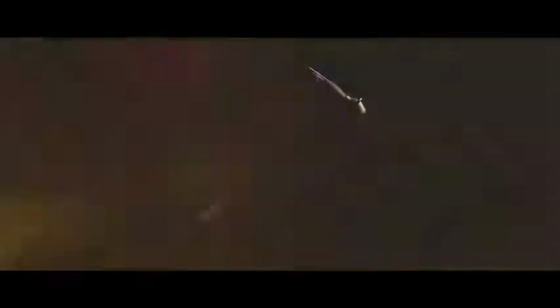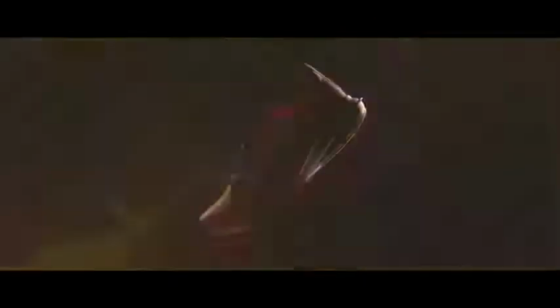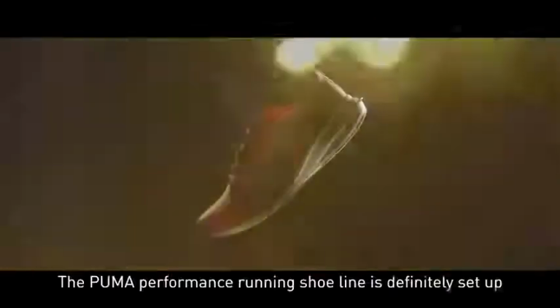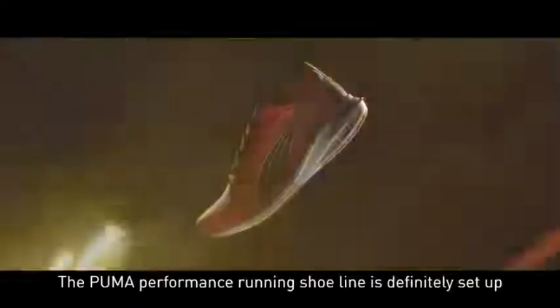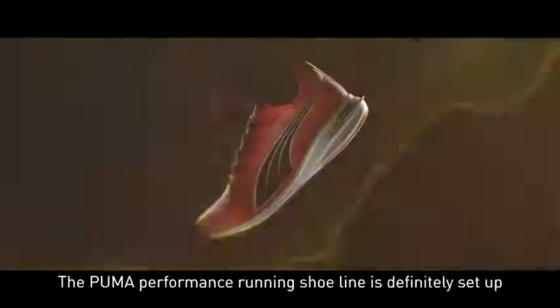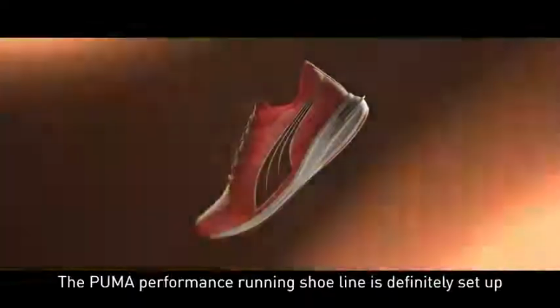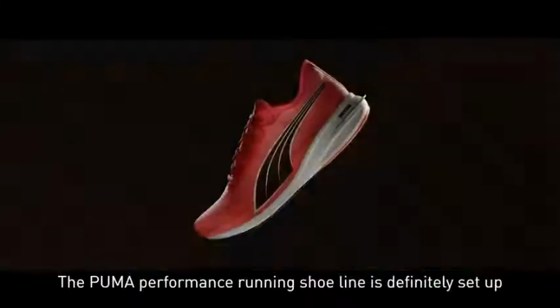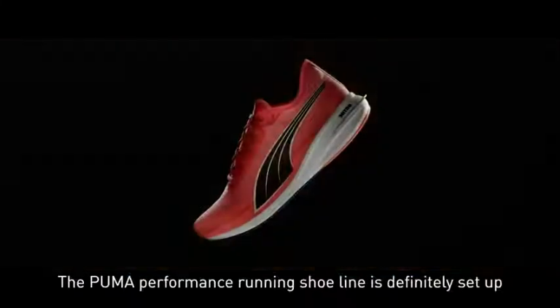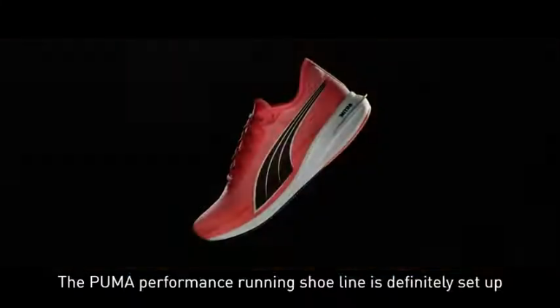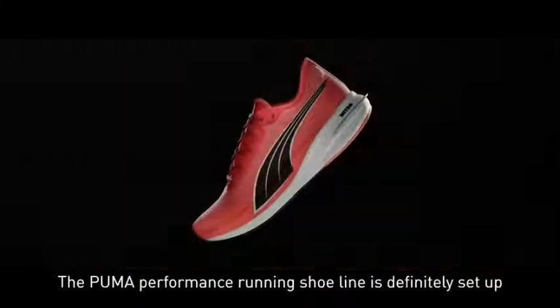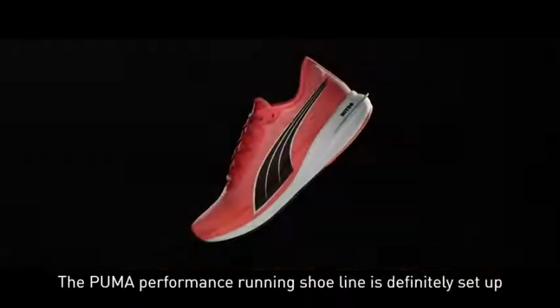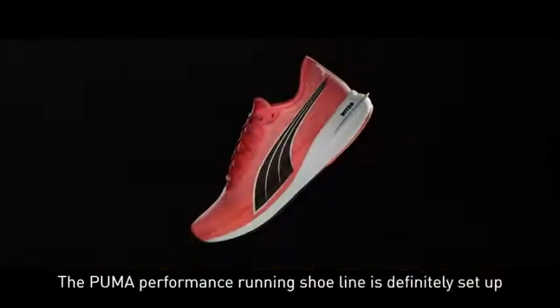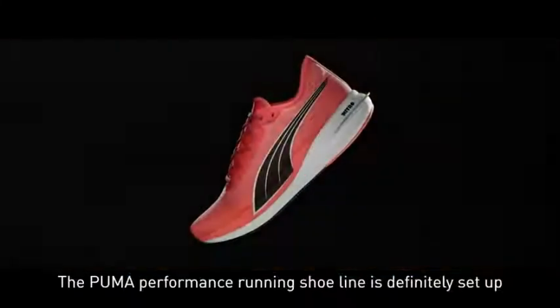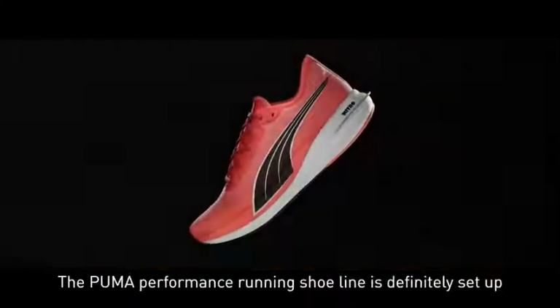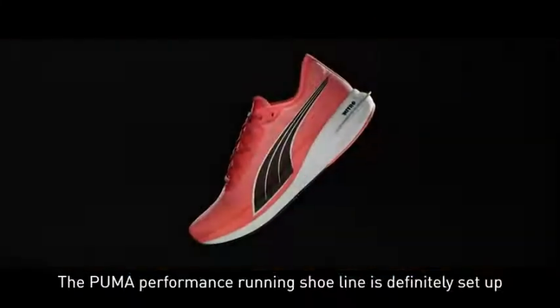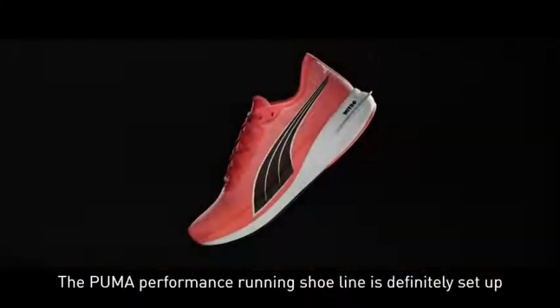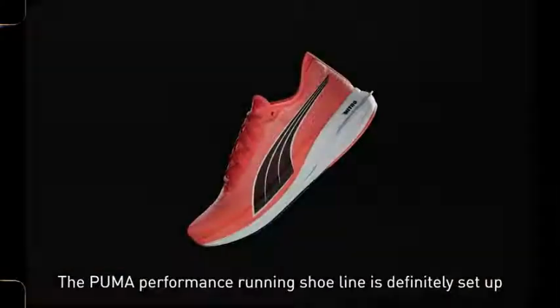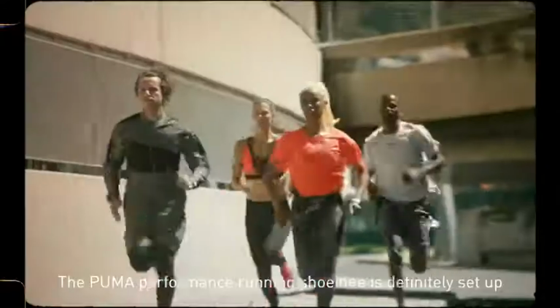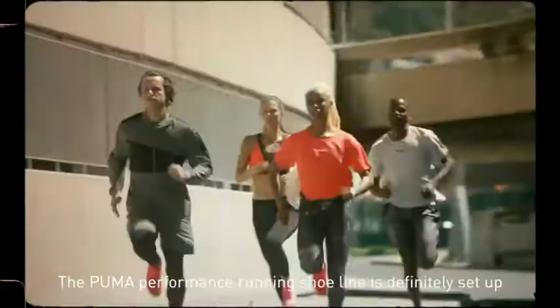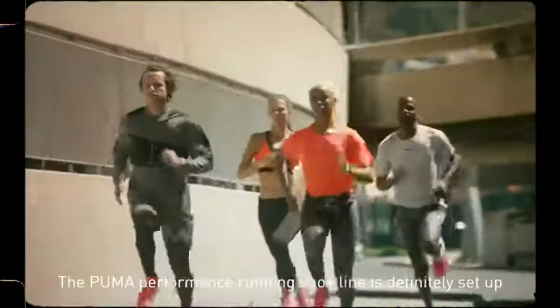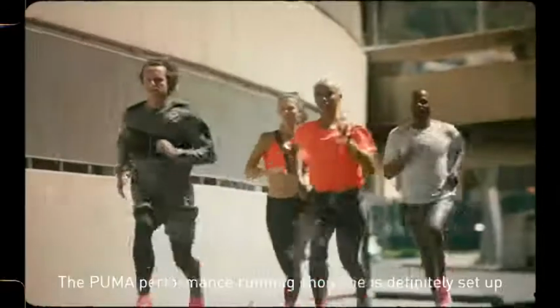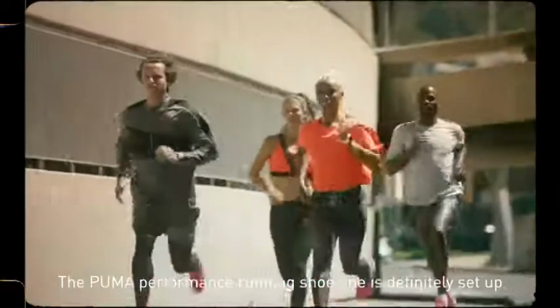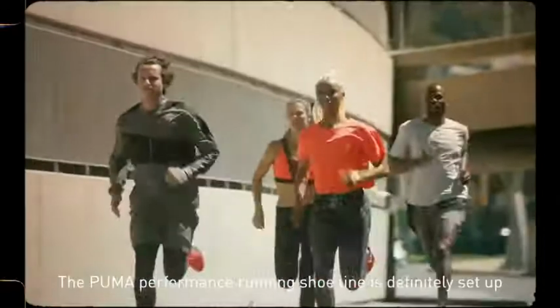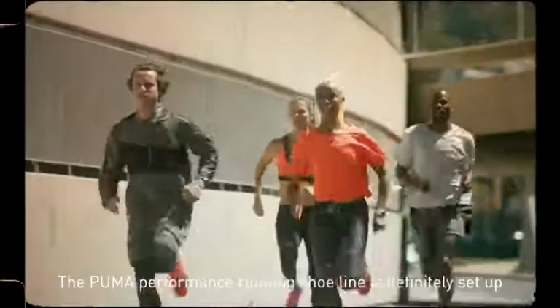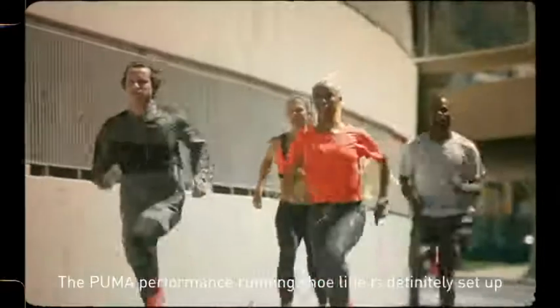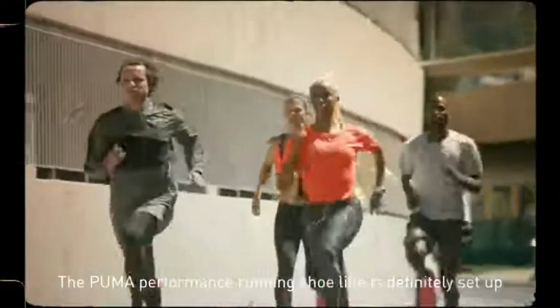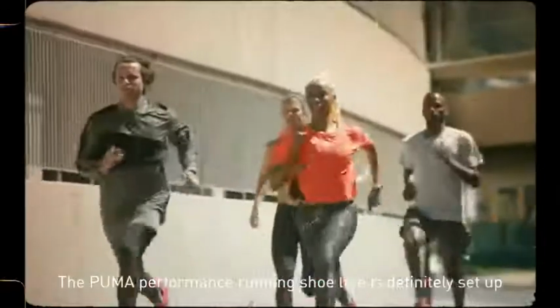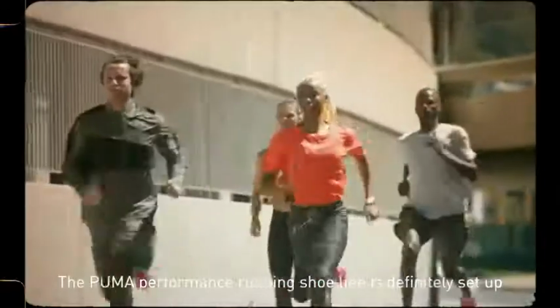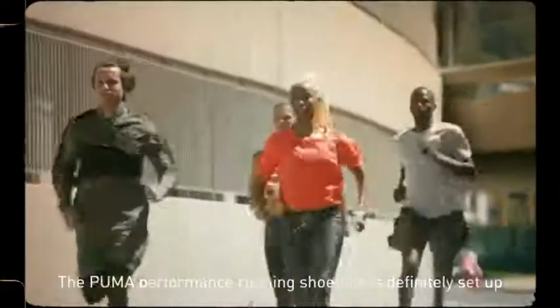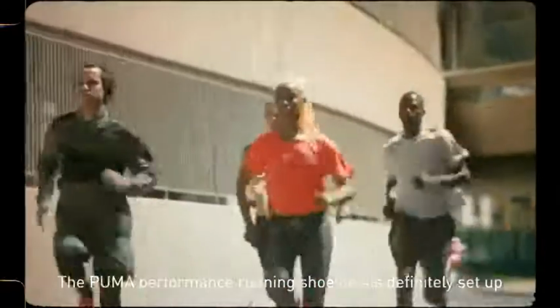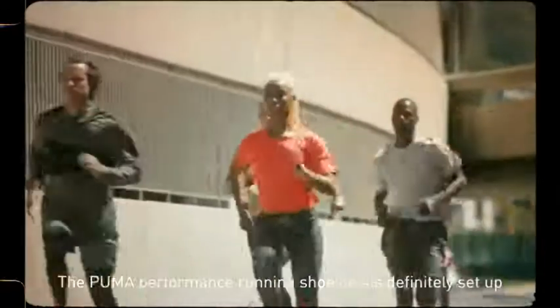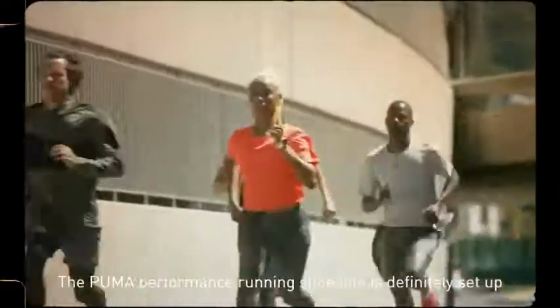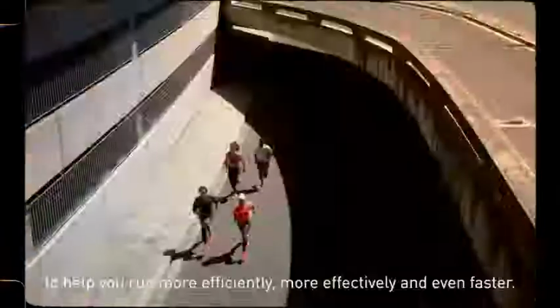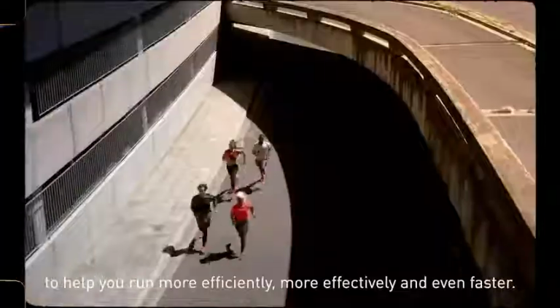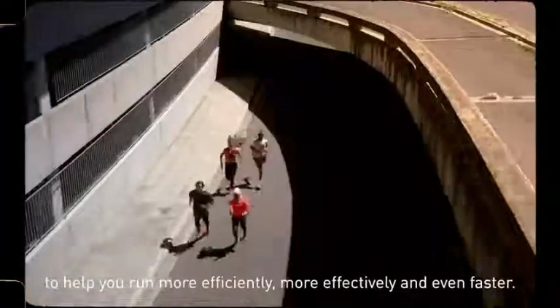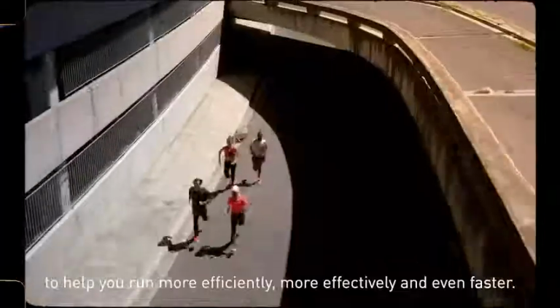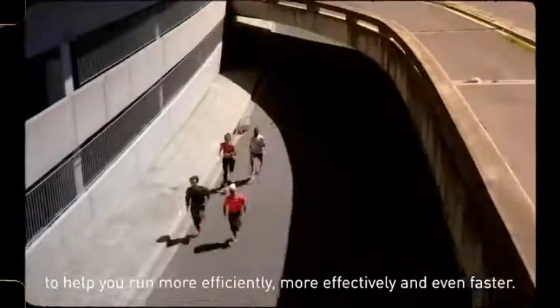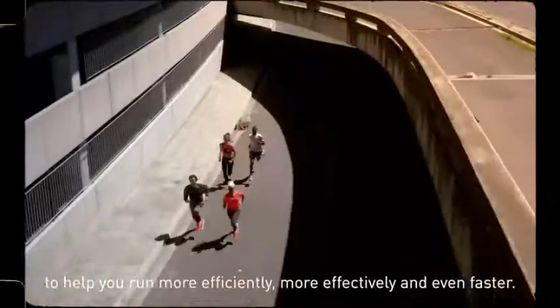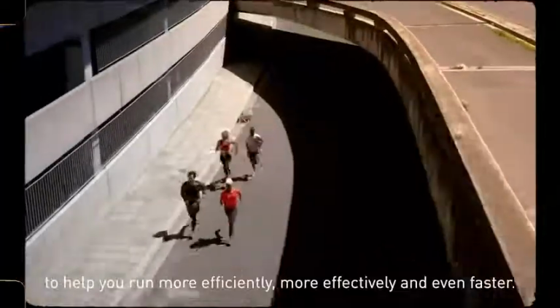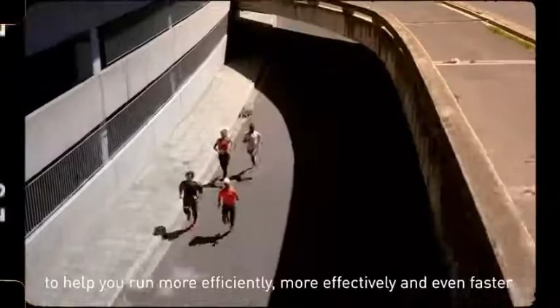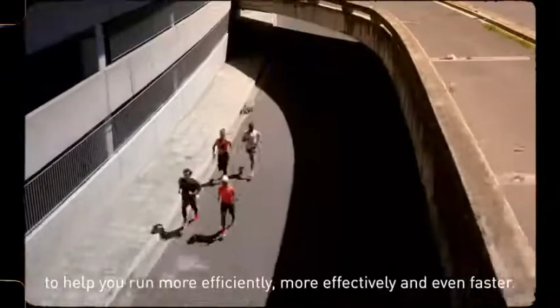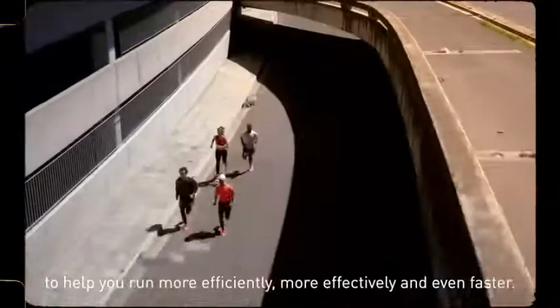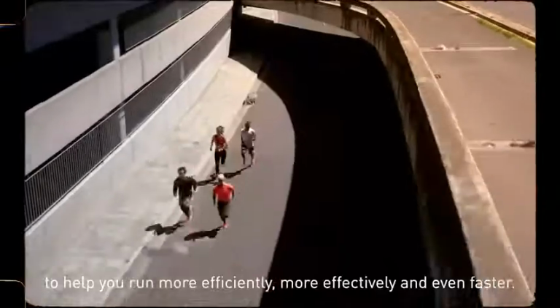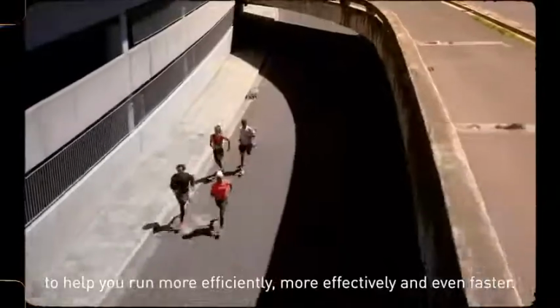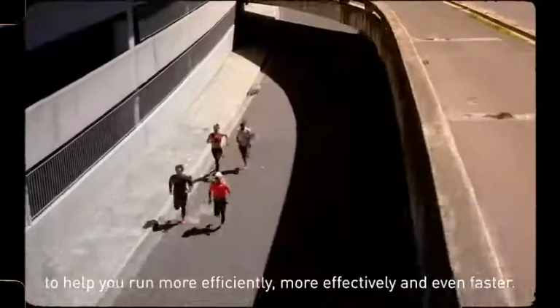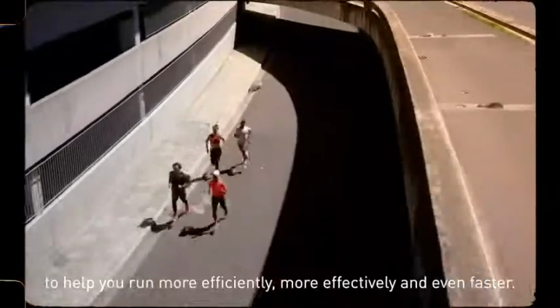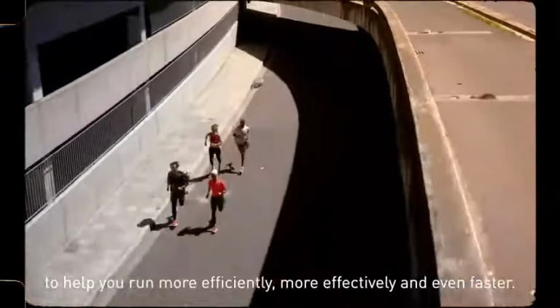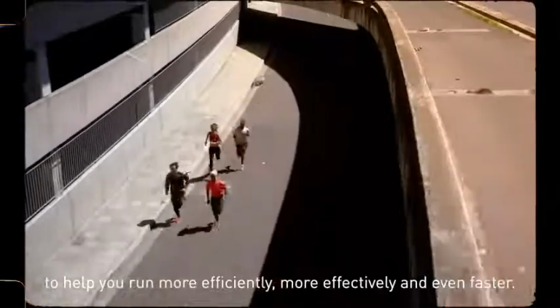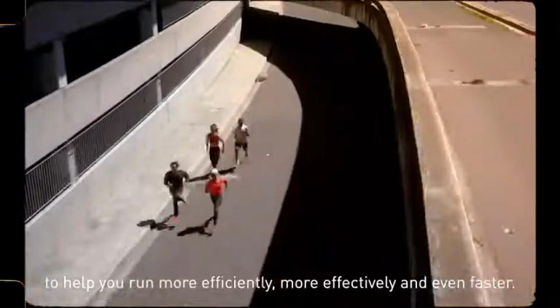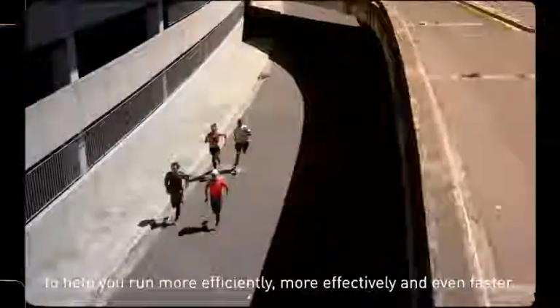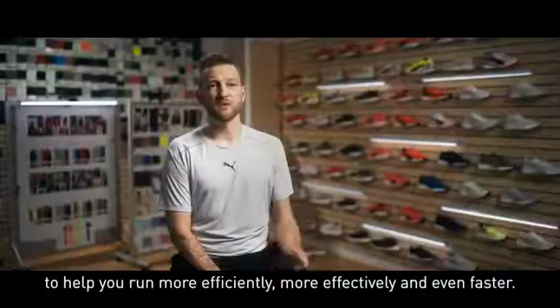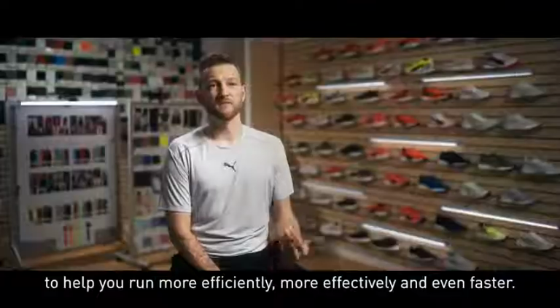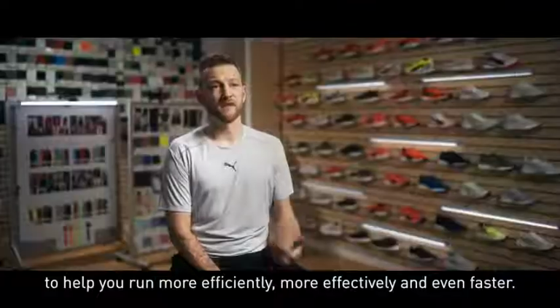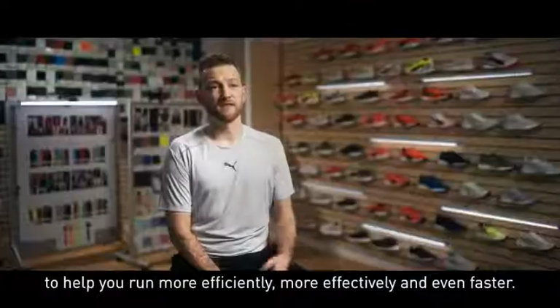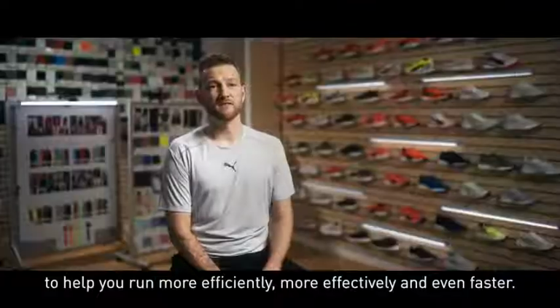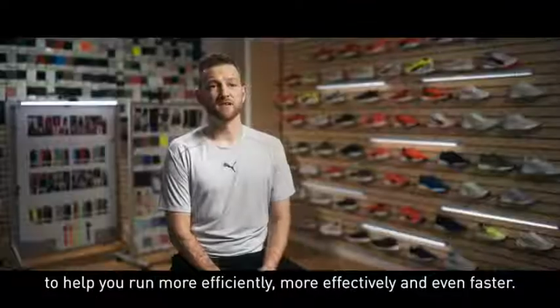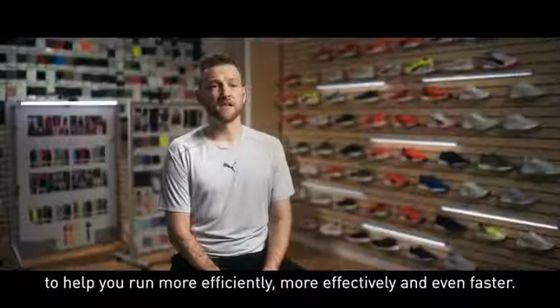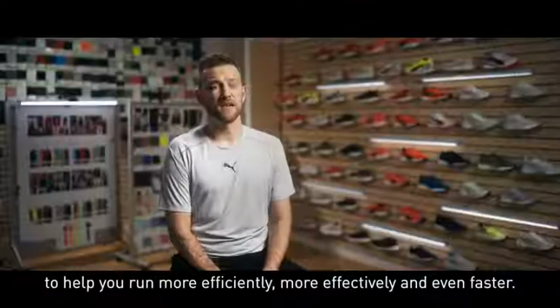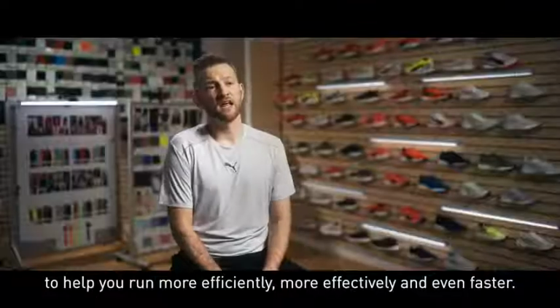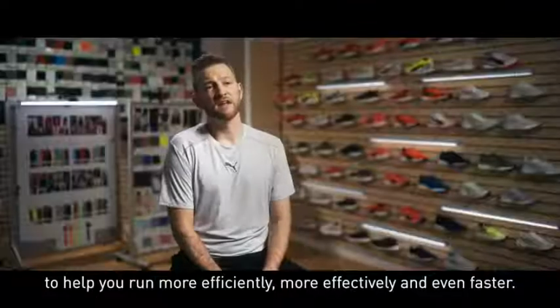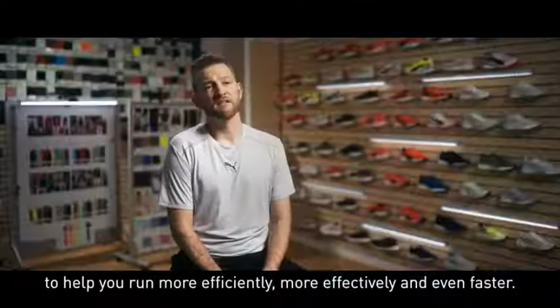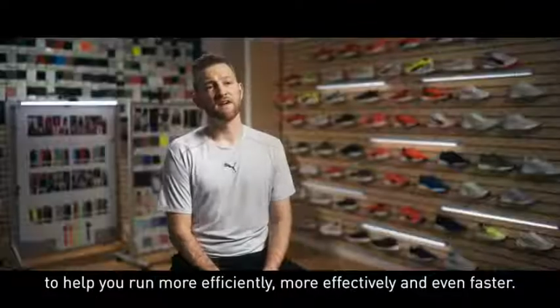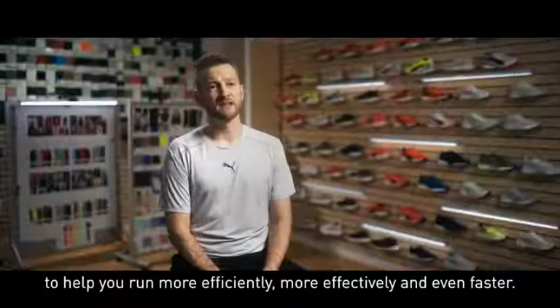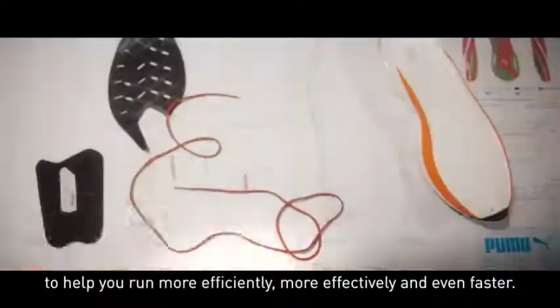The Puma performance running shoe line is definitely set up to help you run more efficiently, more effectively, and faster.